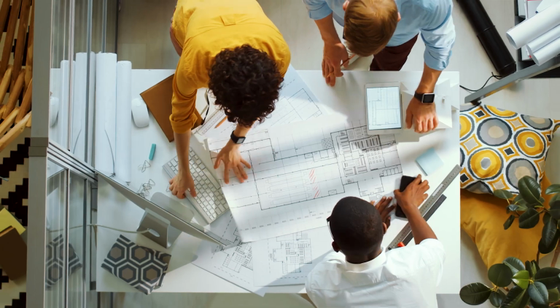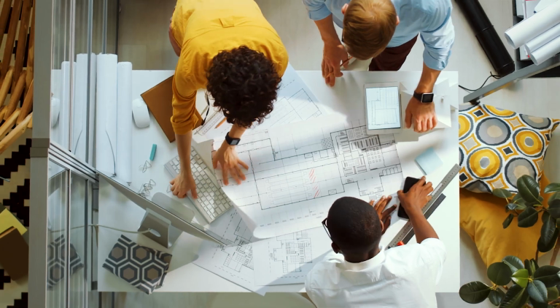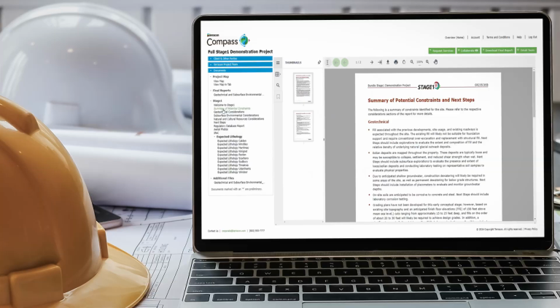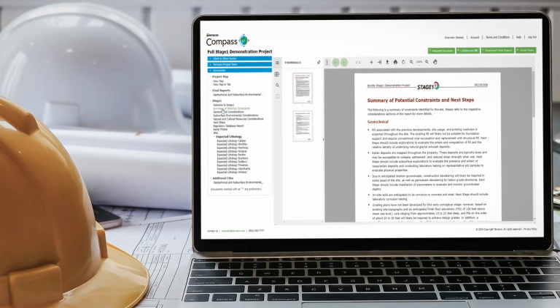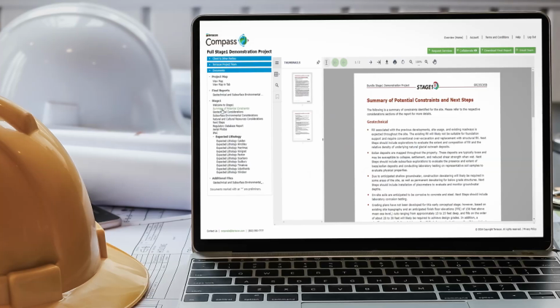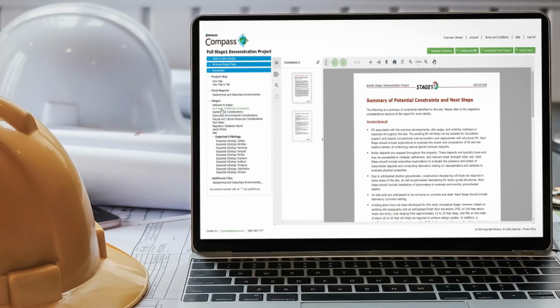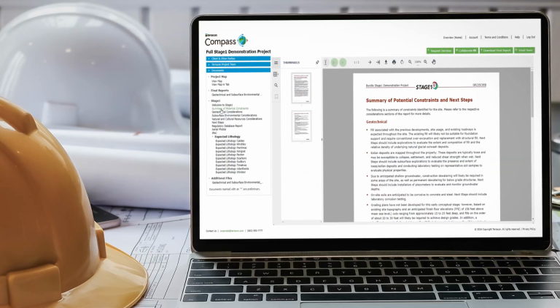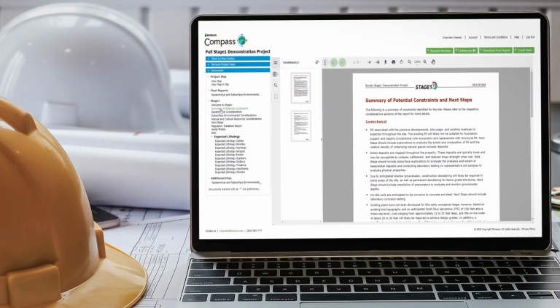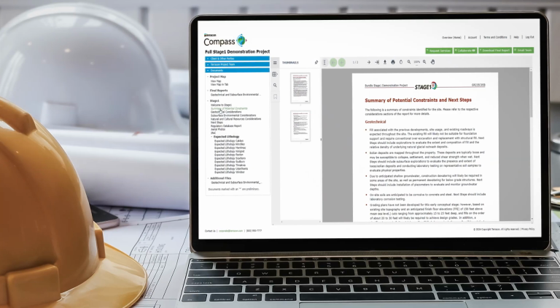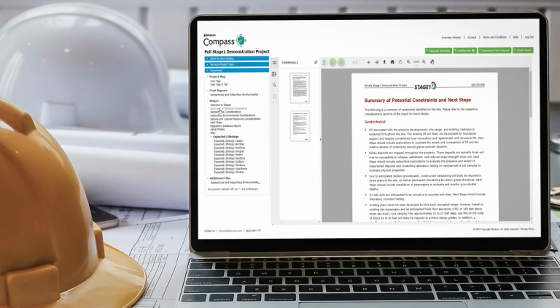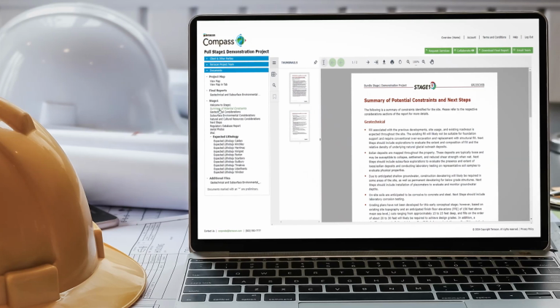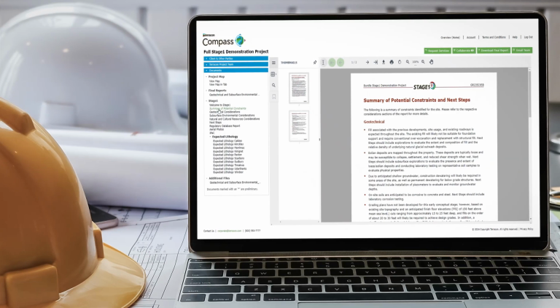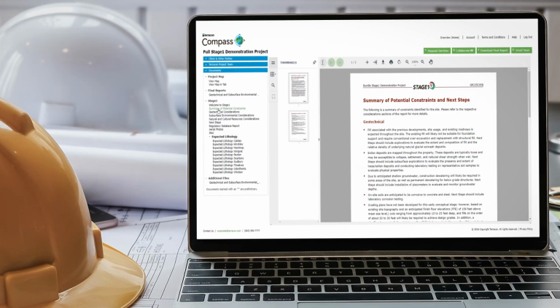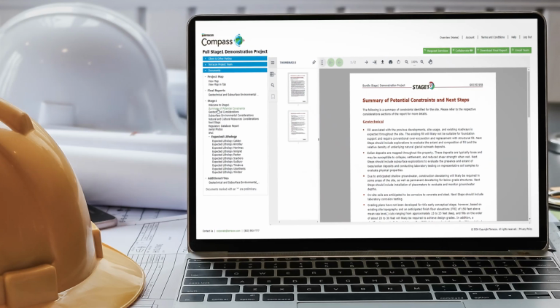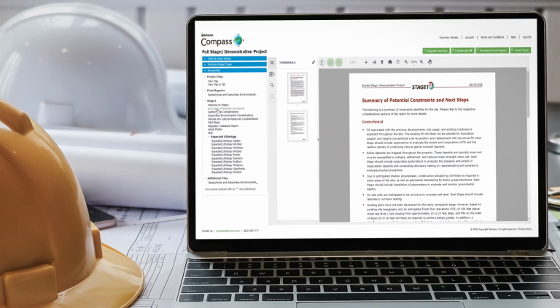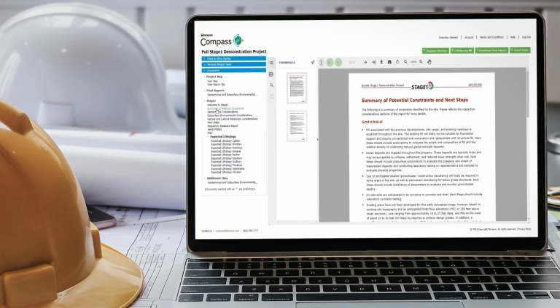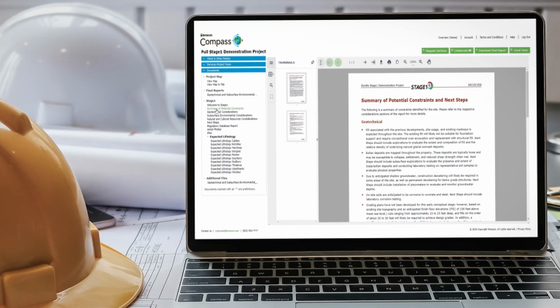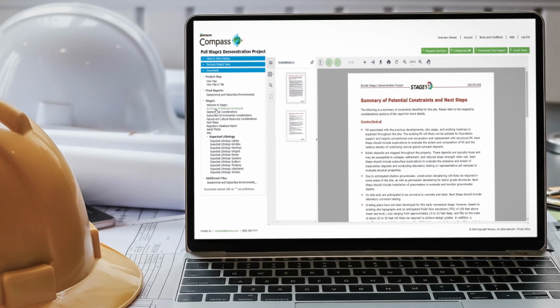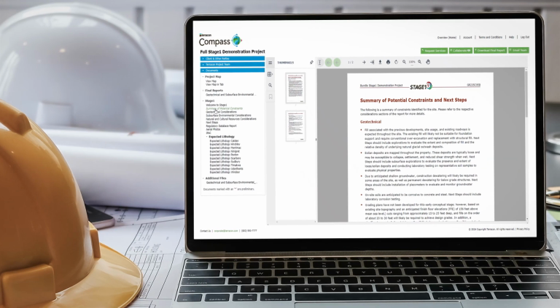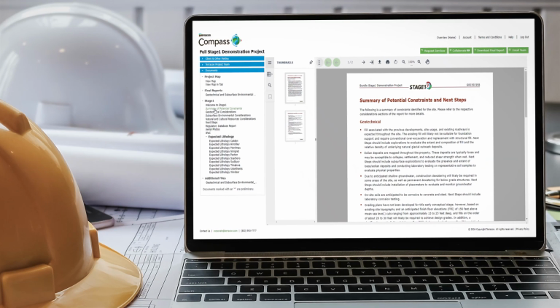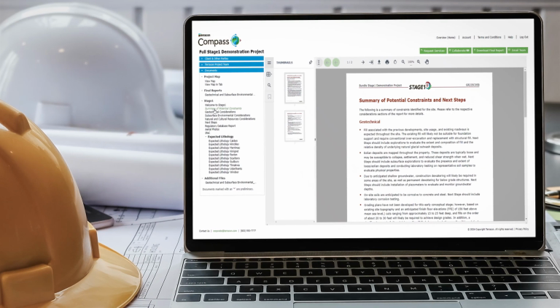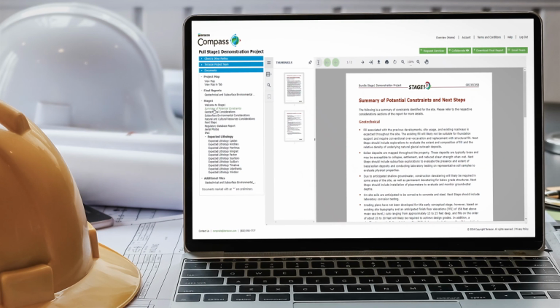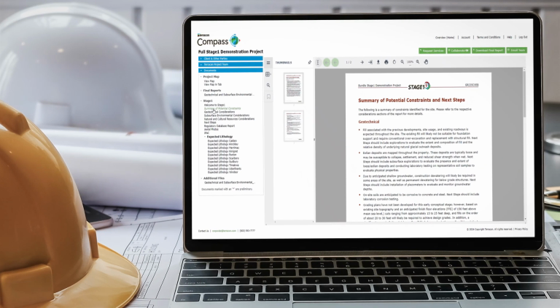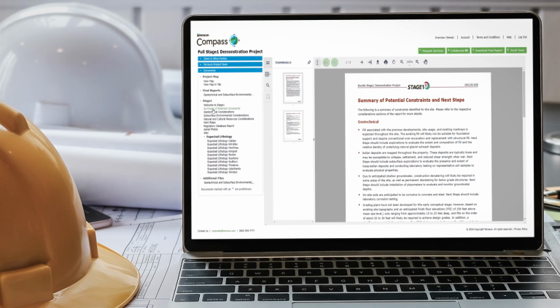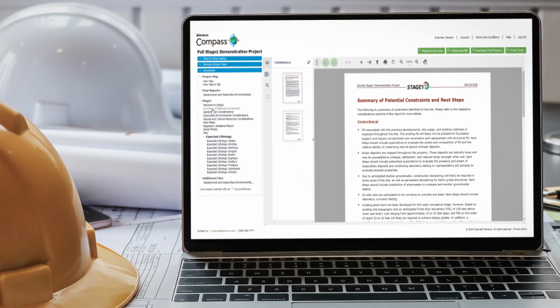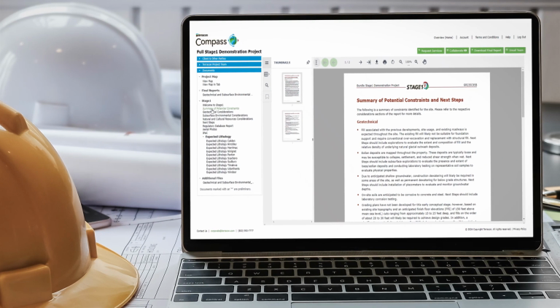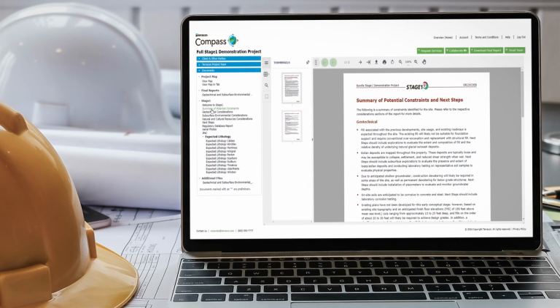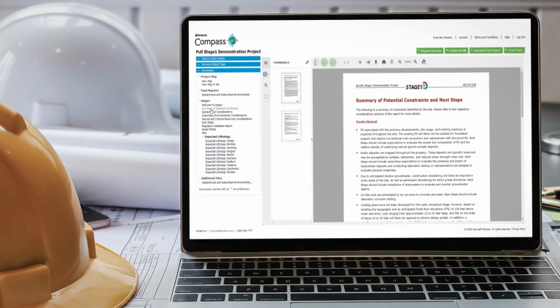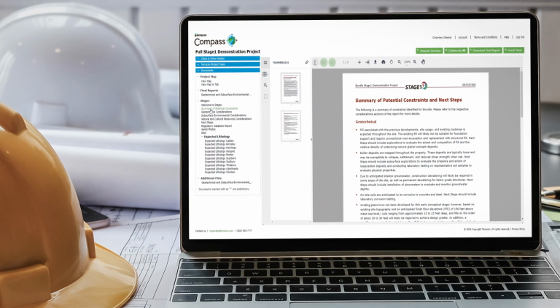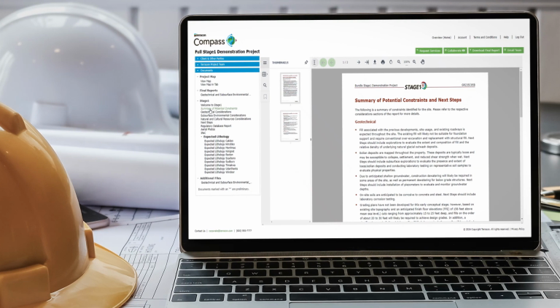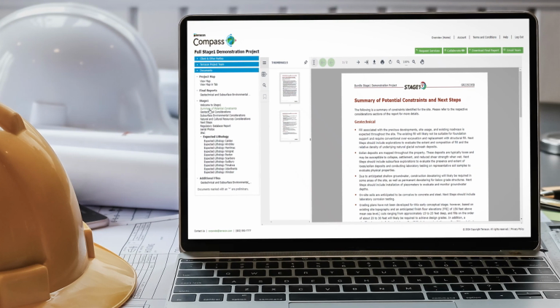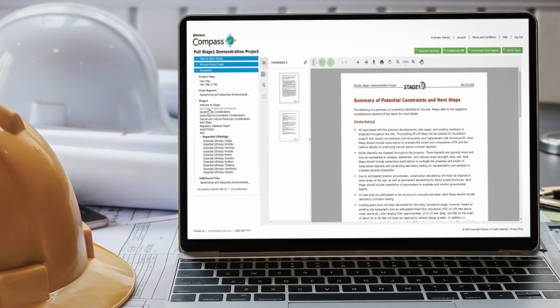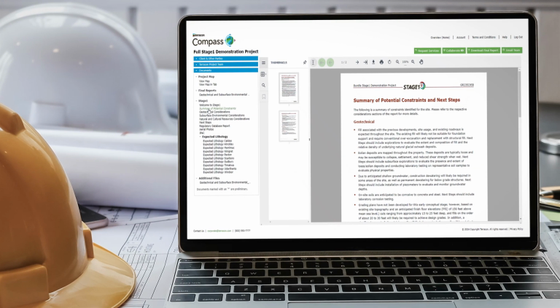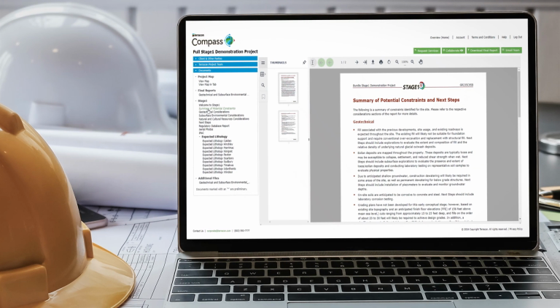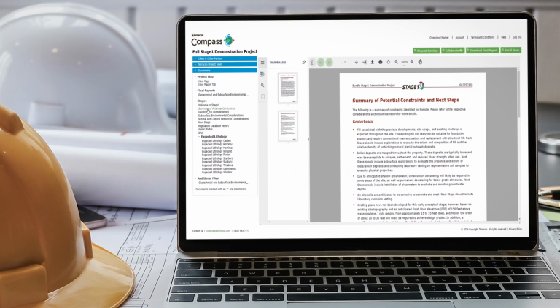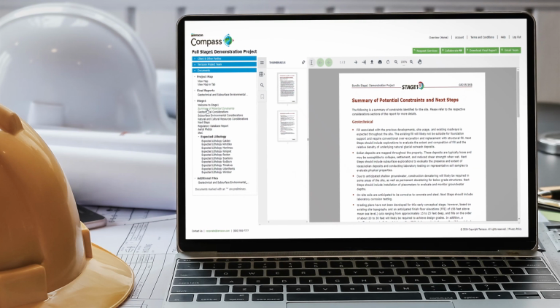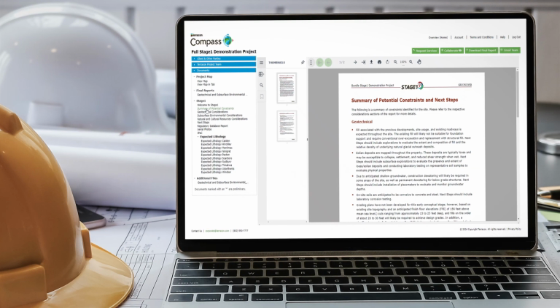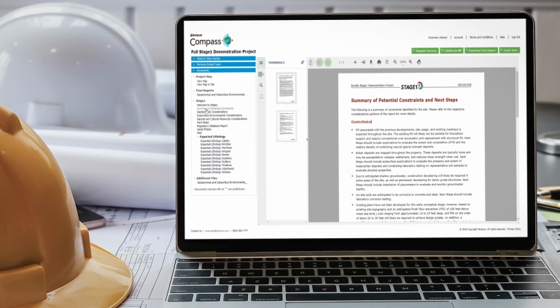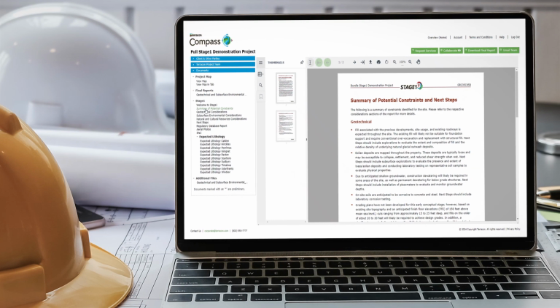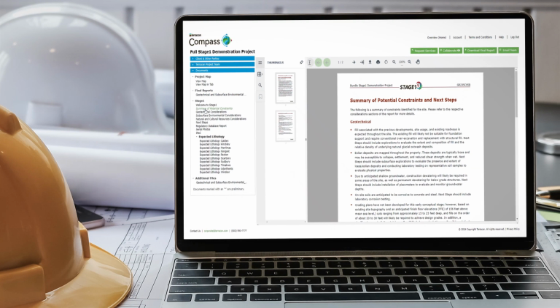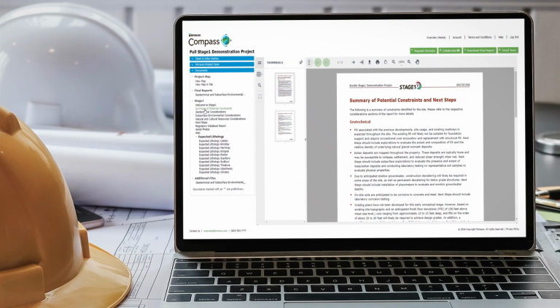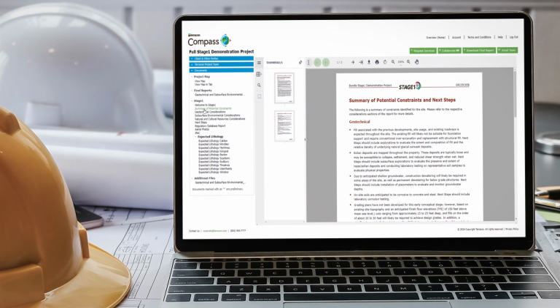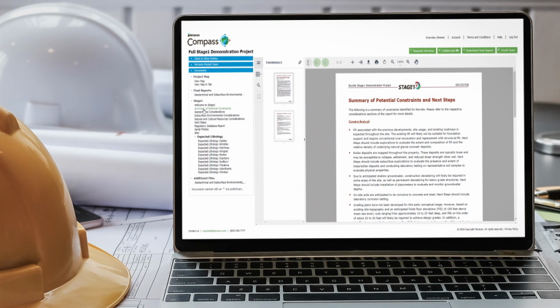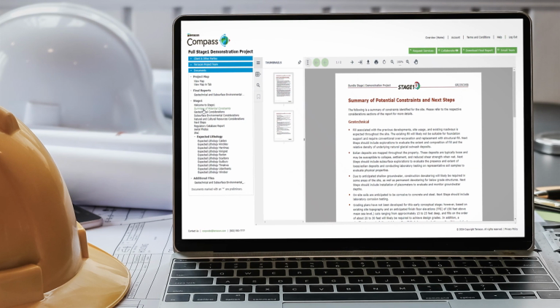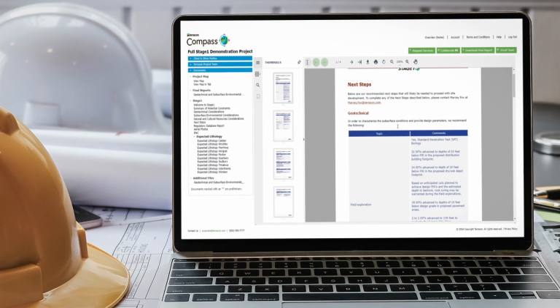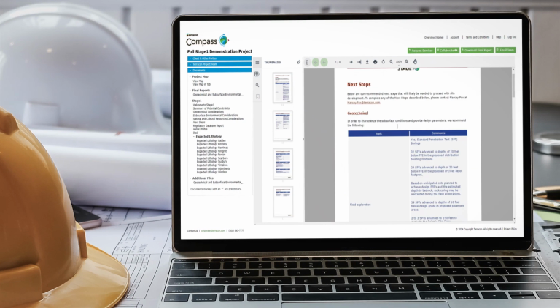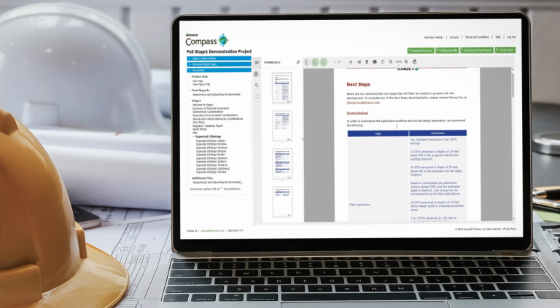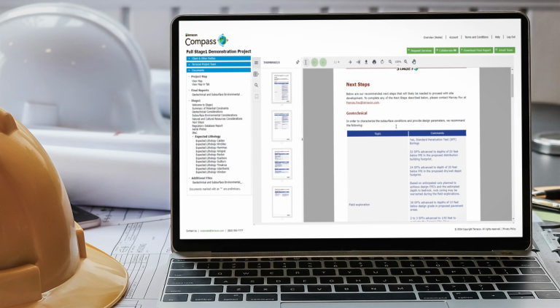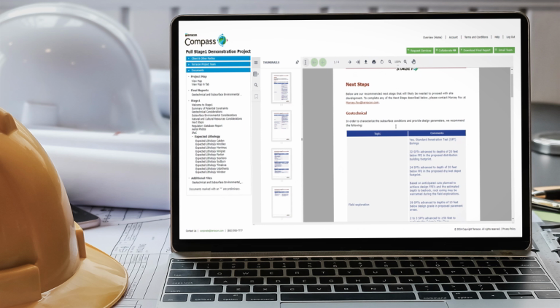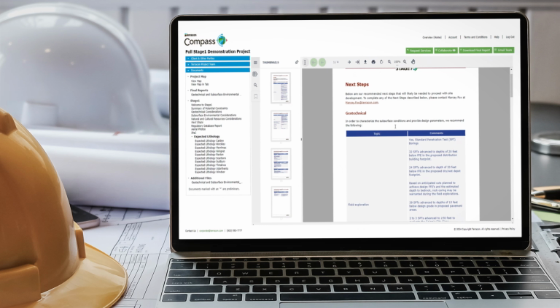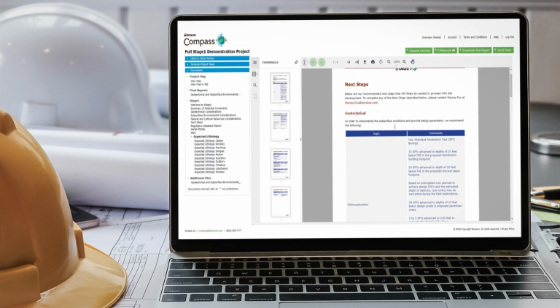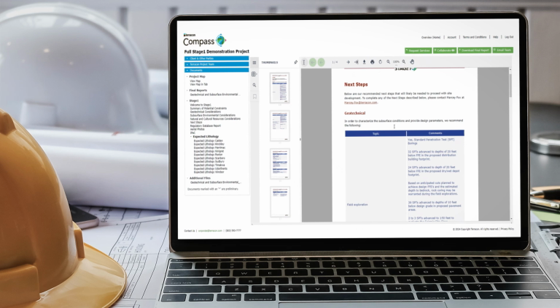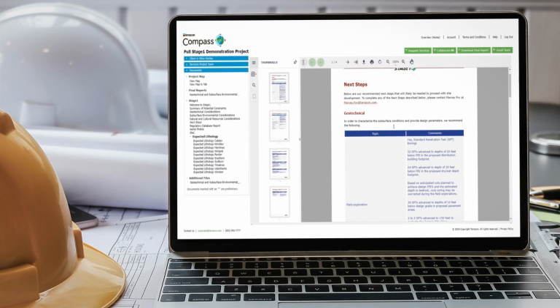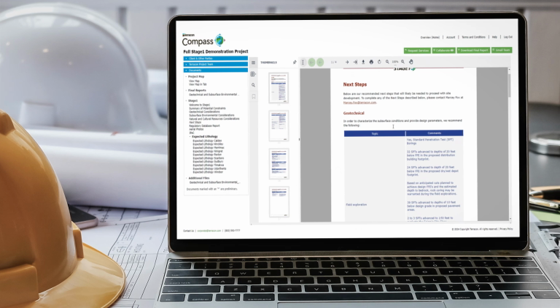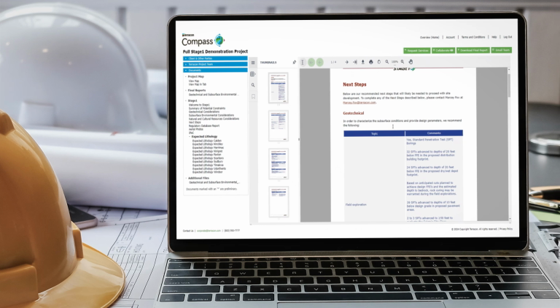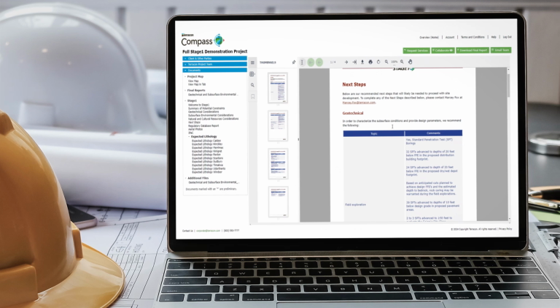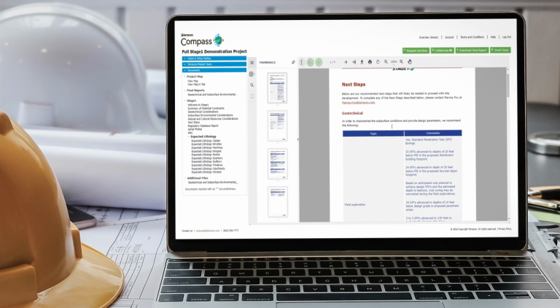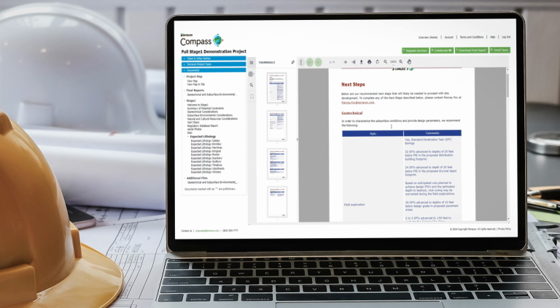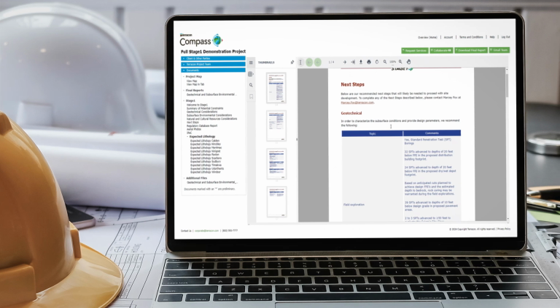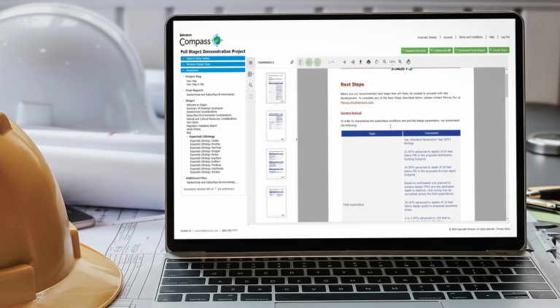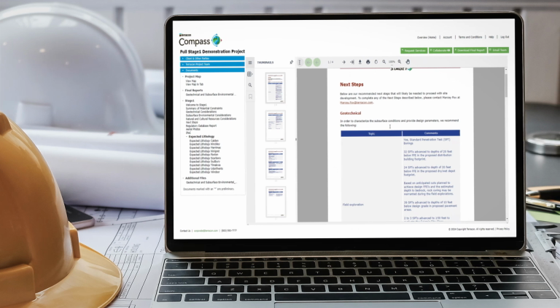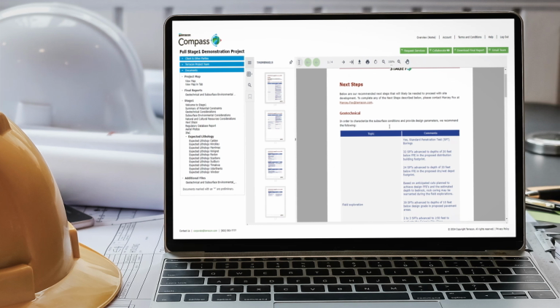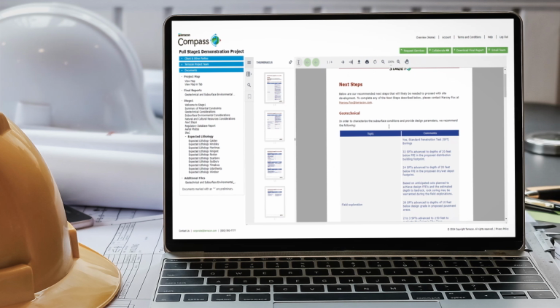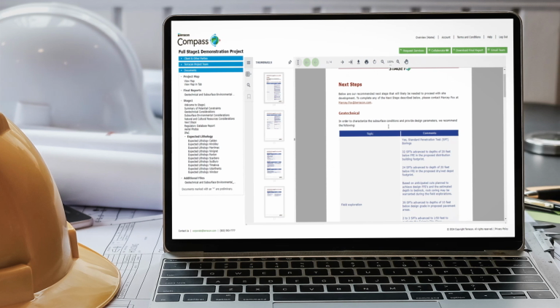Plus, we give you recommended next steps from subject matter experts to tackle potential red flags that may lead to project delays.